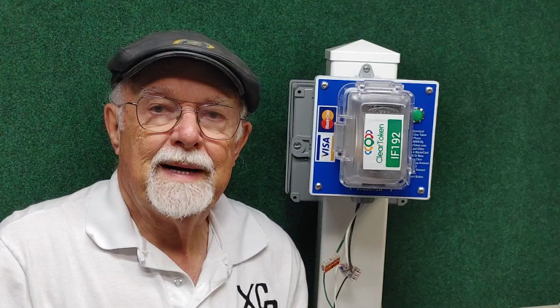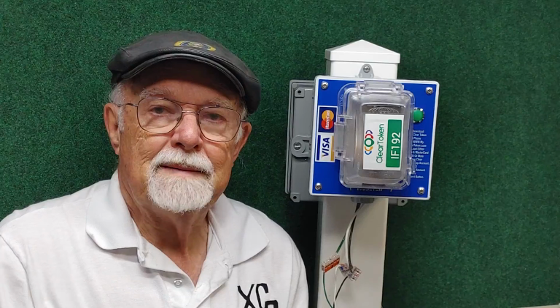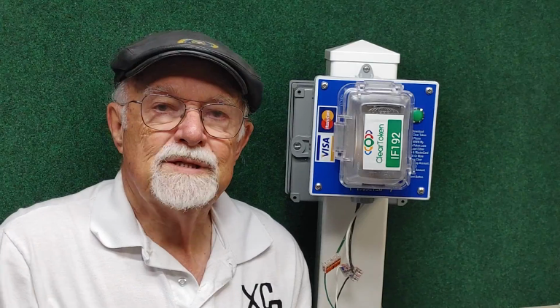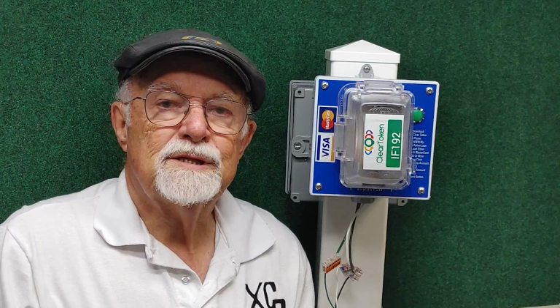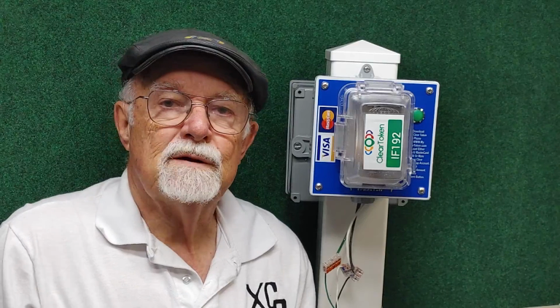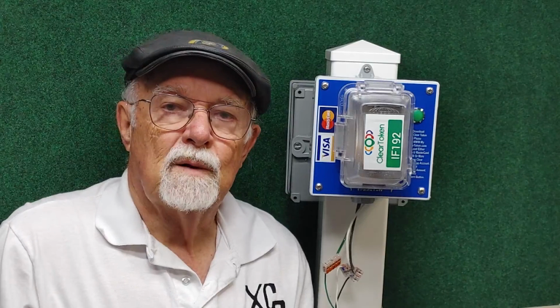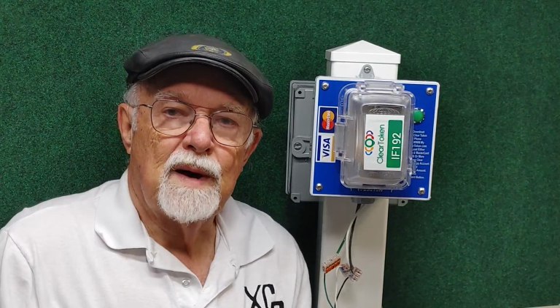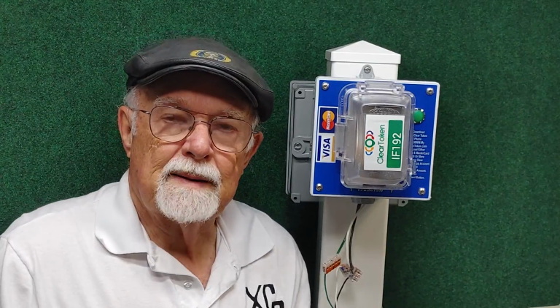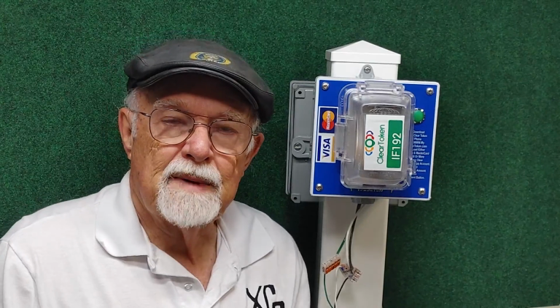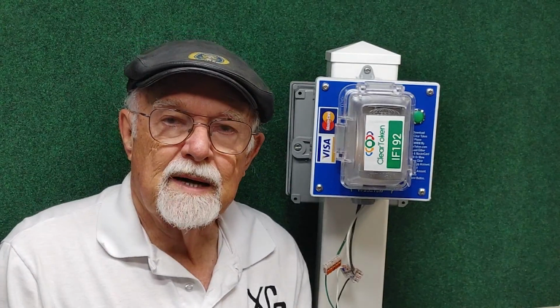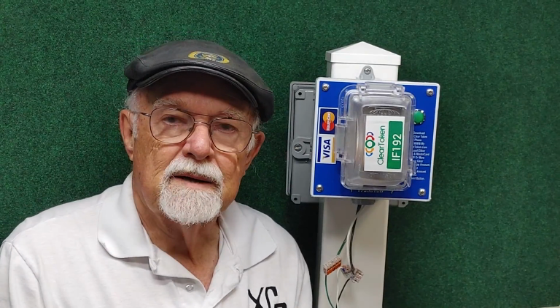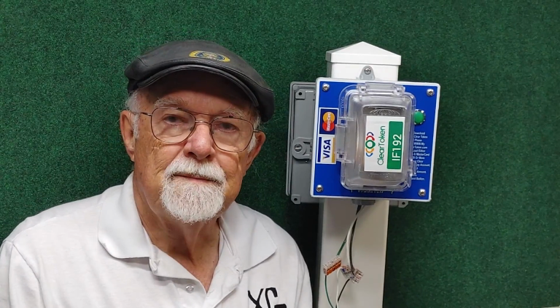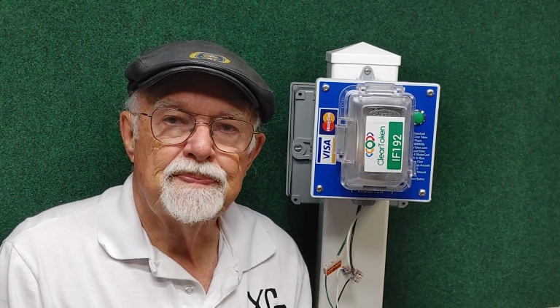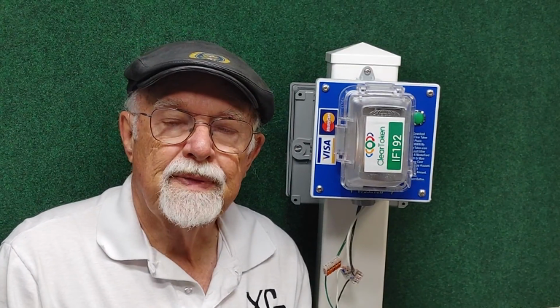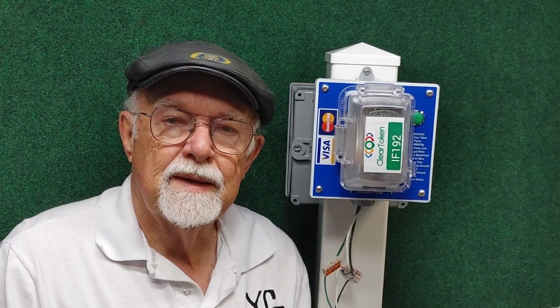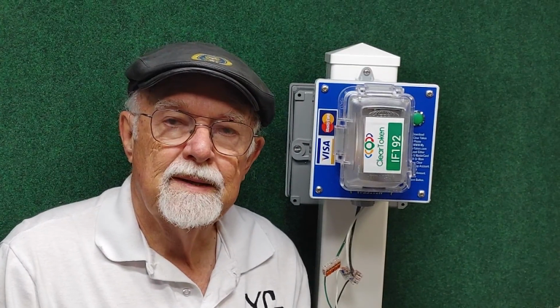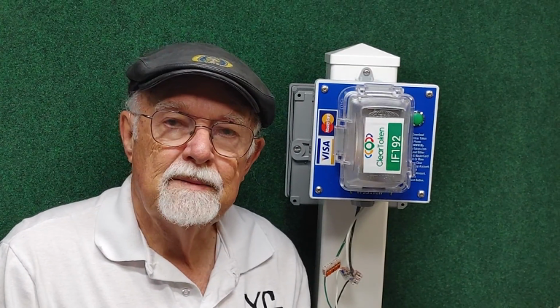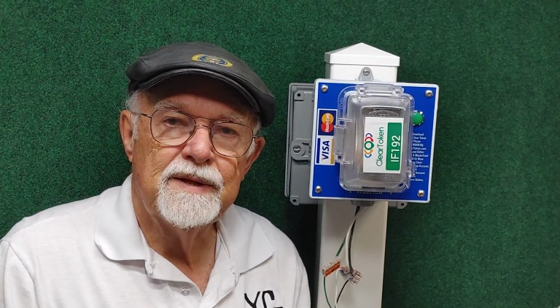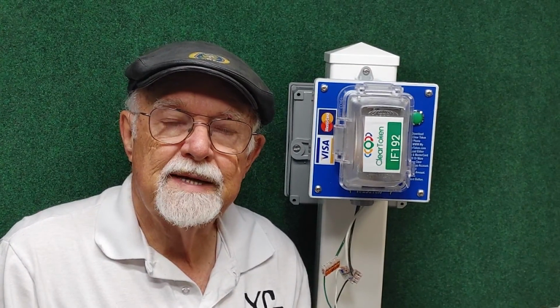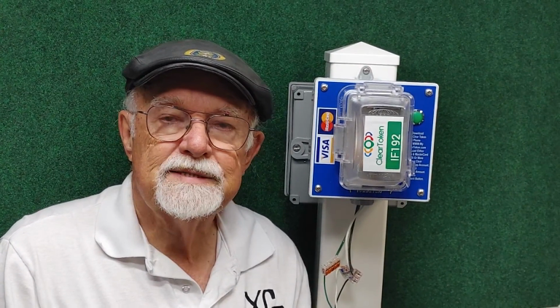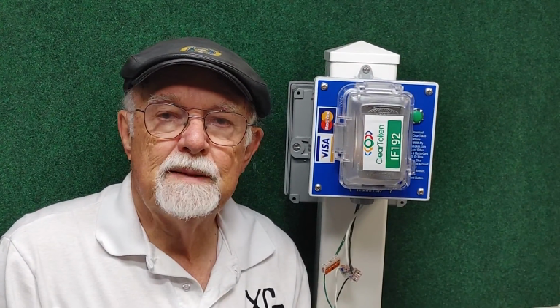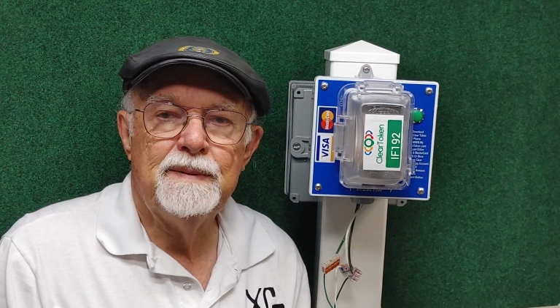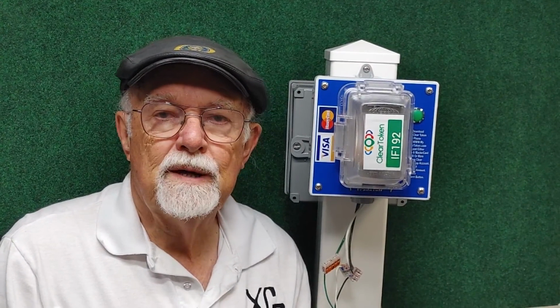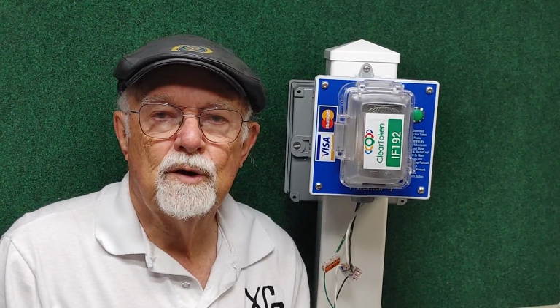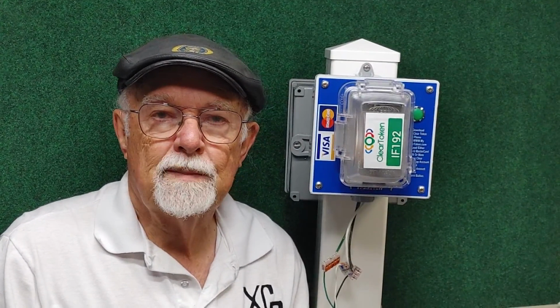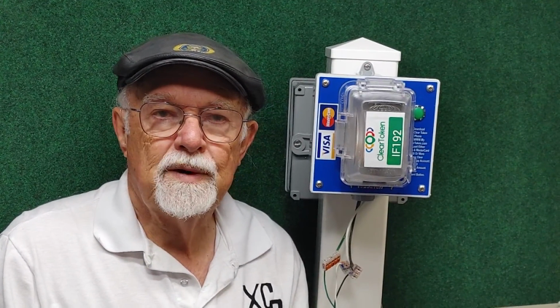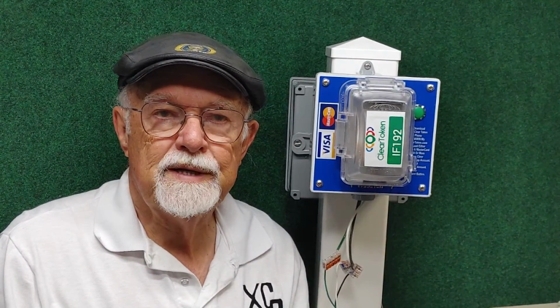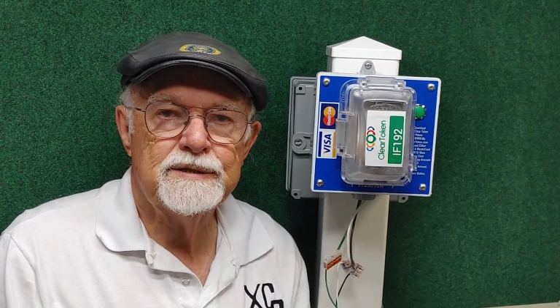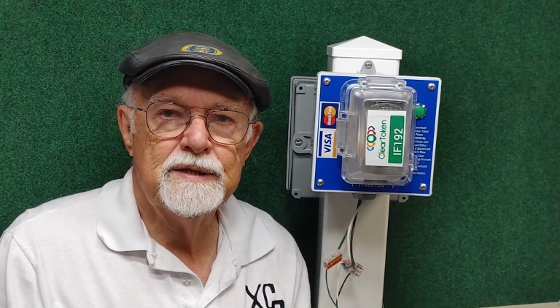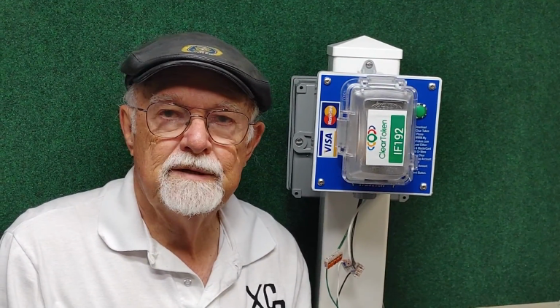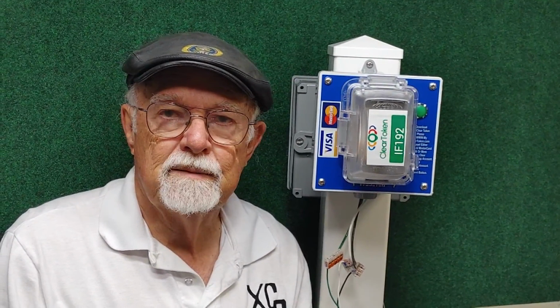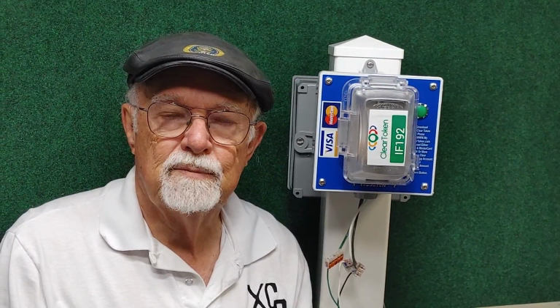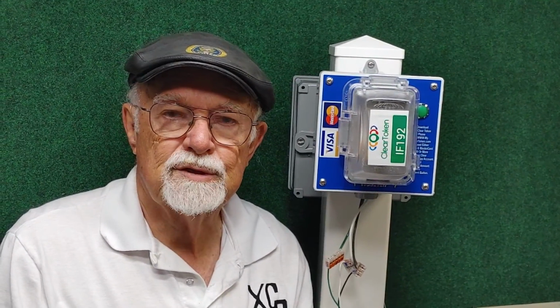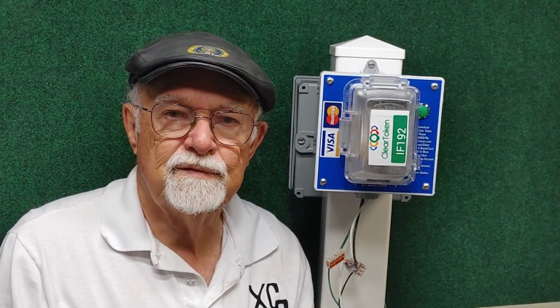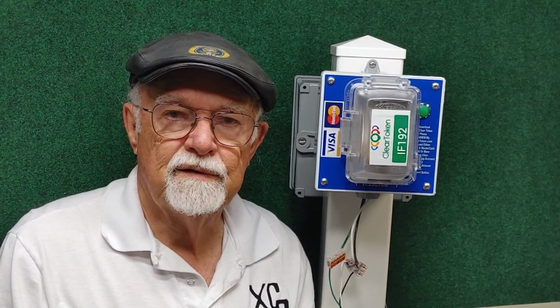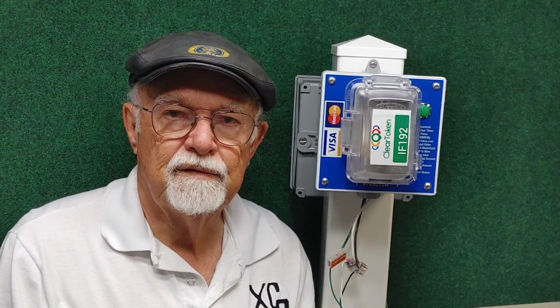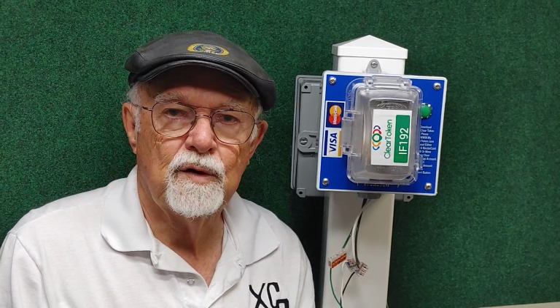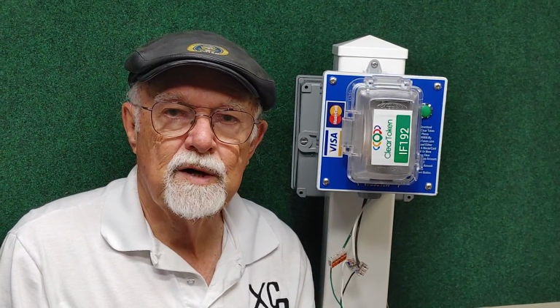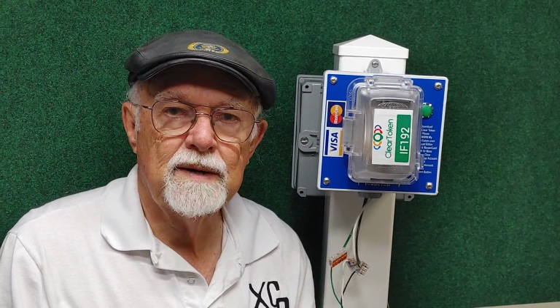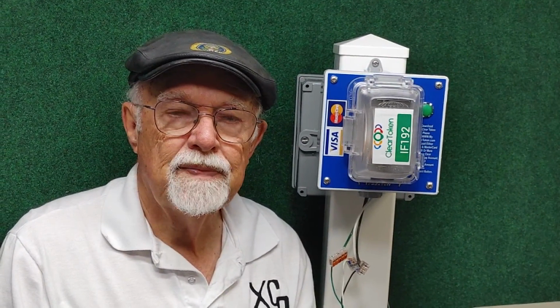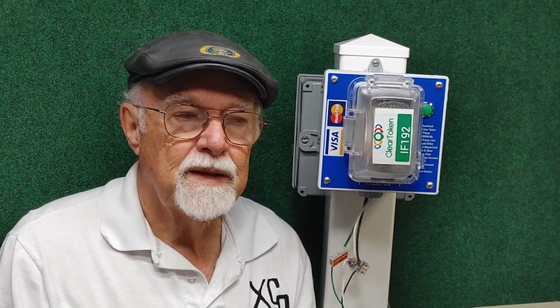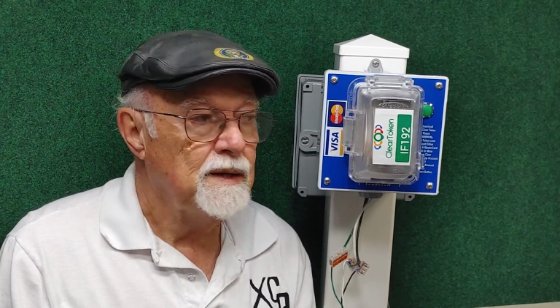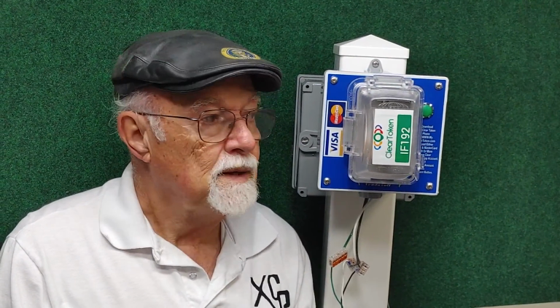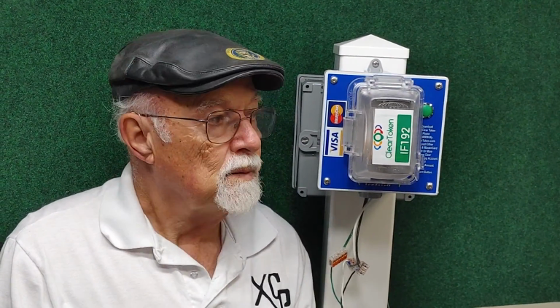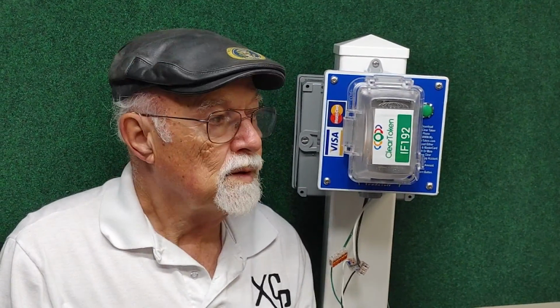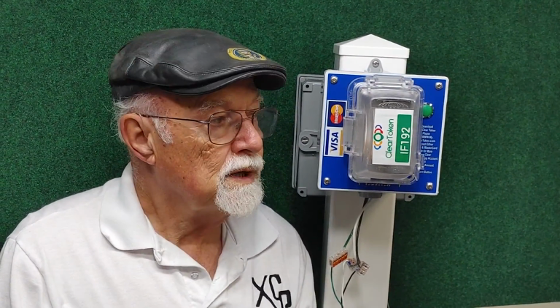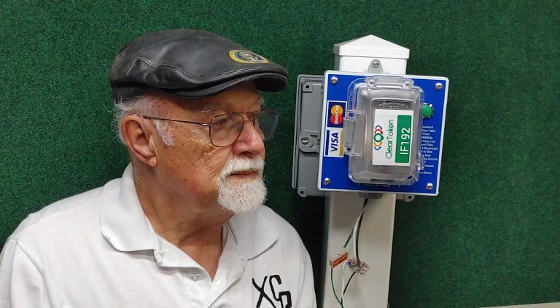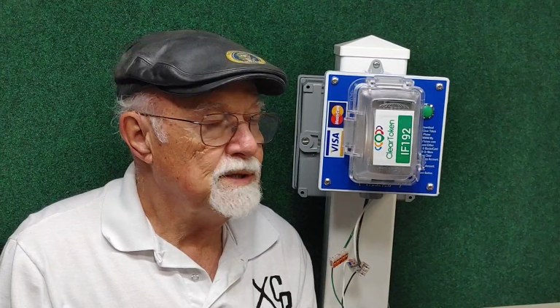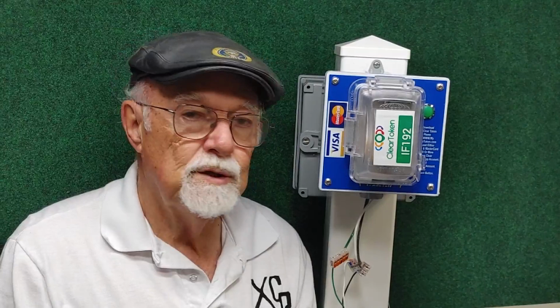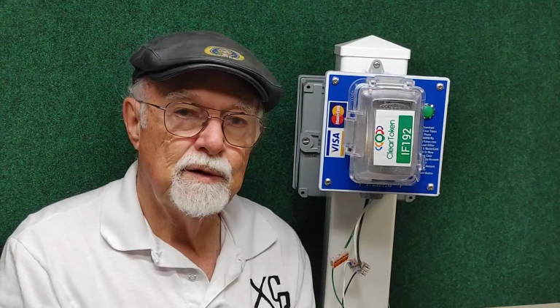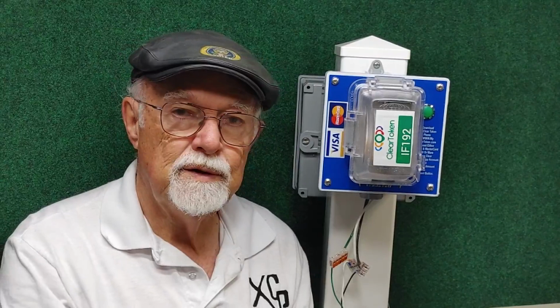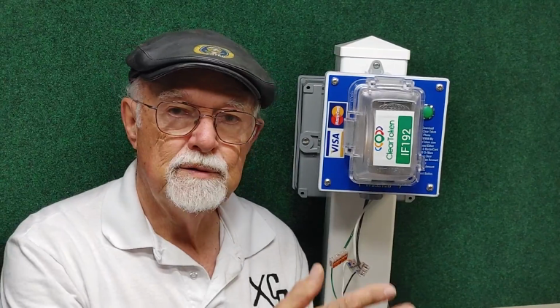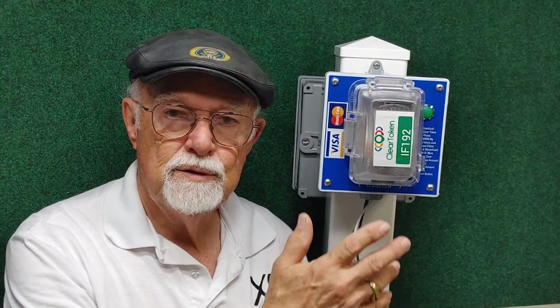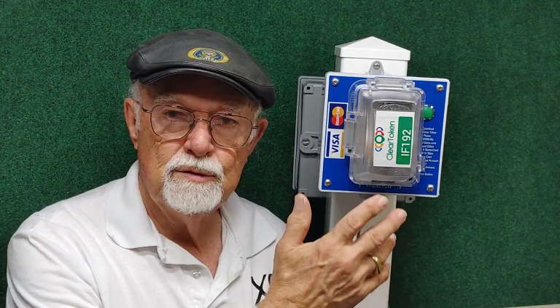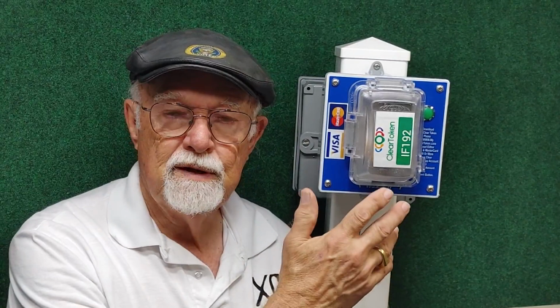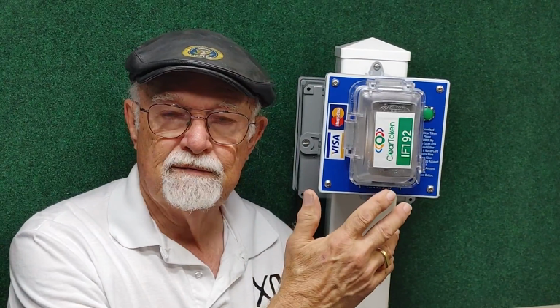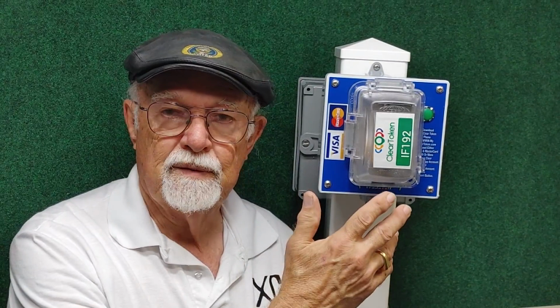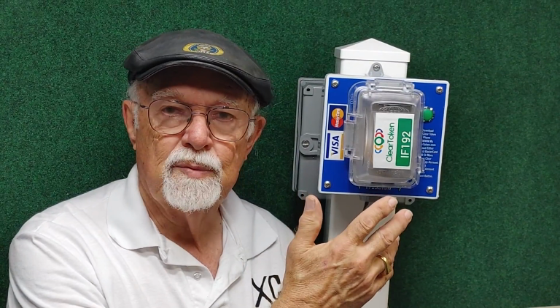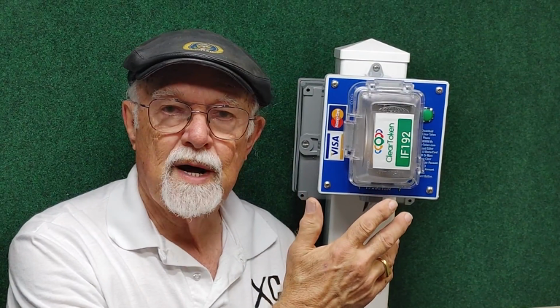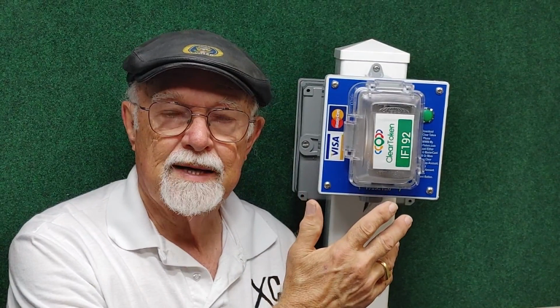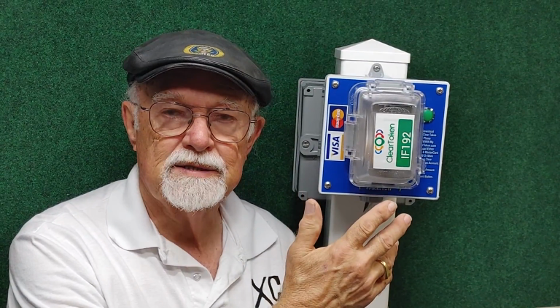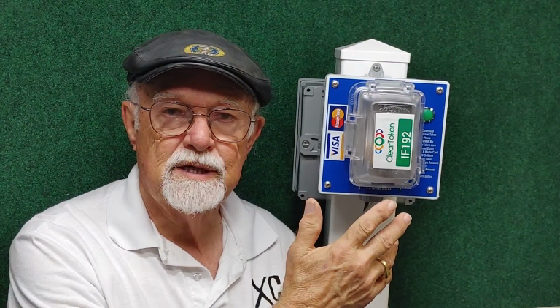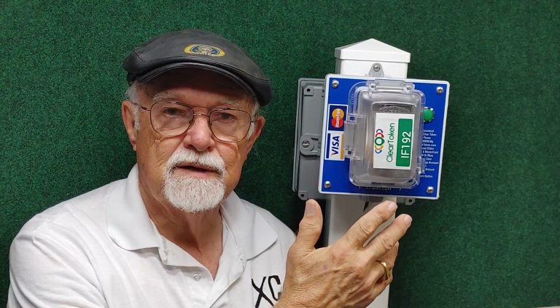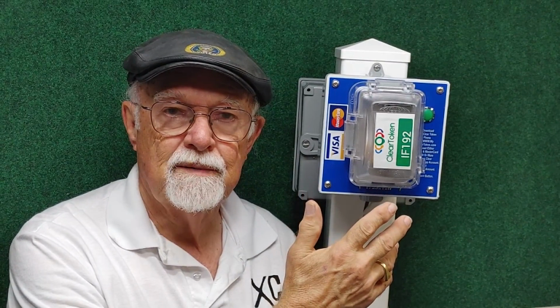My name is Daryl Rademacher. I'm with XCP Corporation here in Brooksville, Florida. We're going to be showing you two different products here.